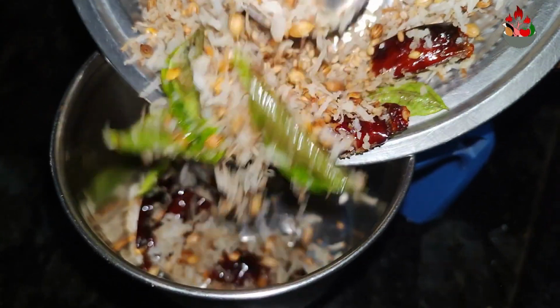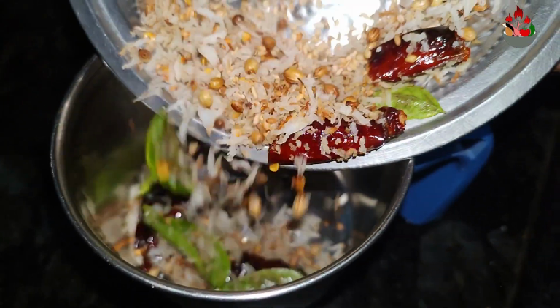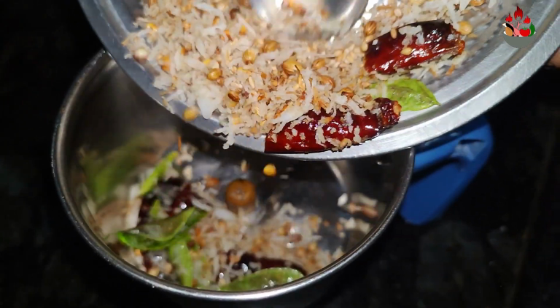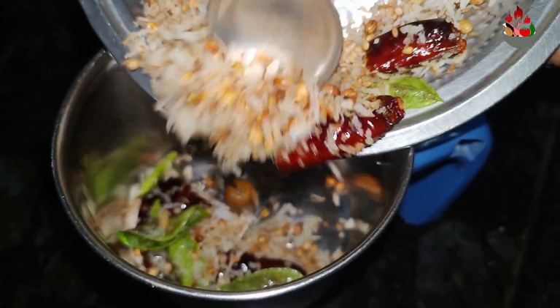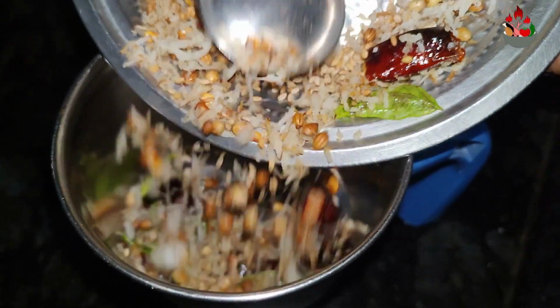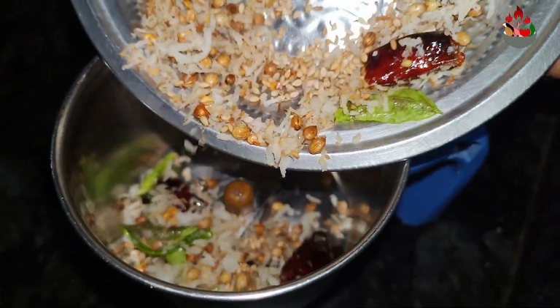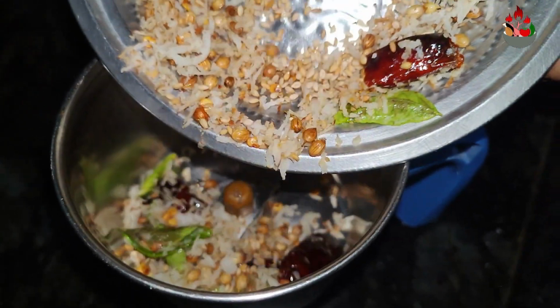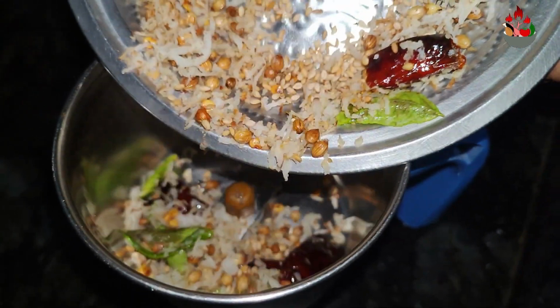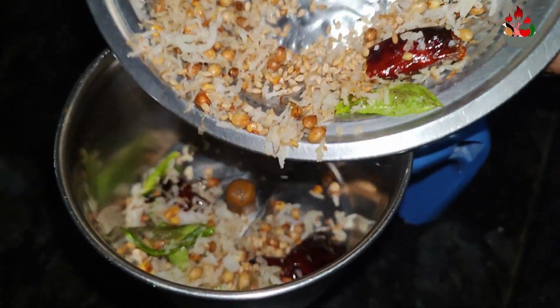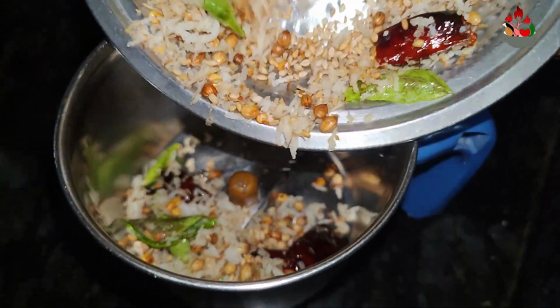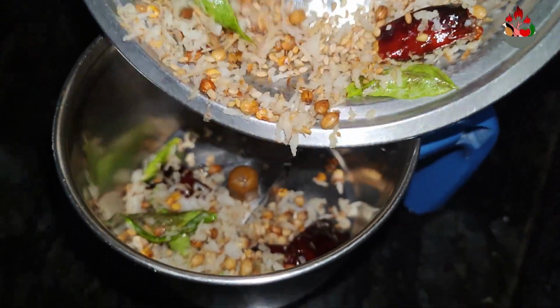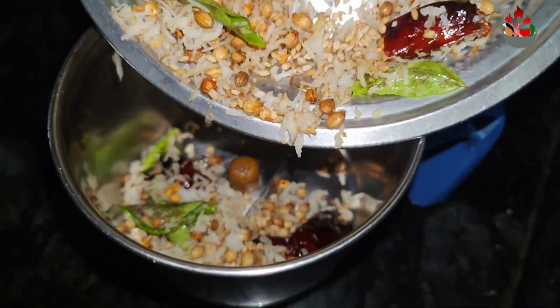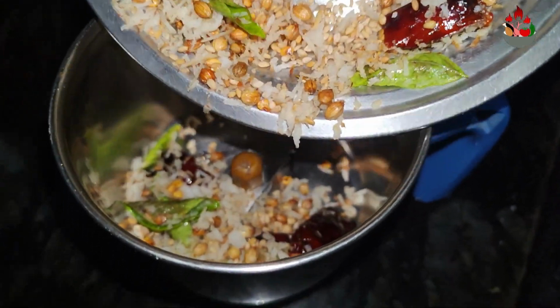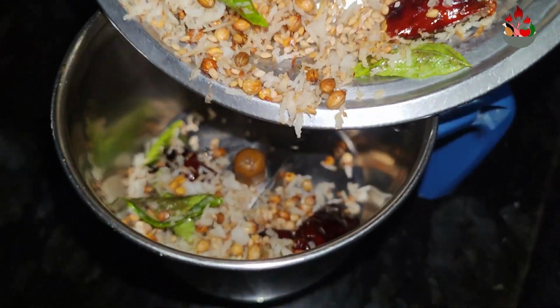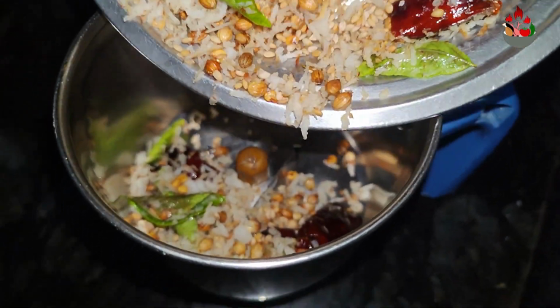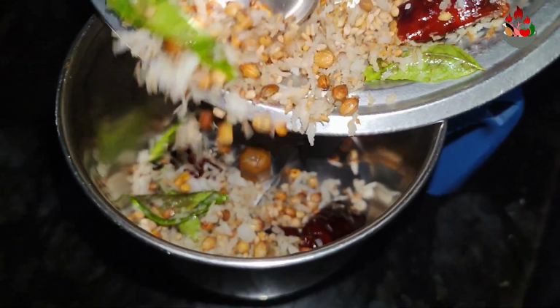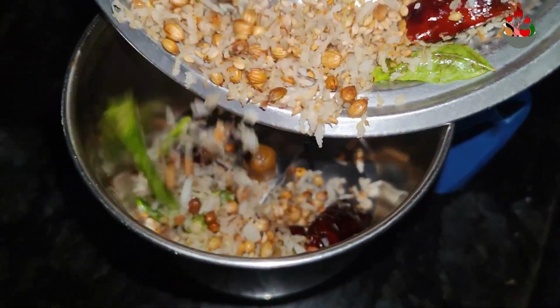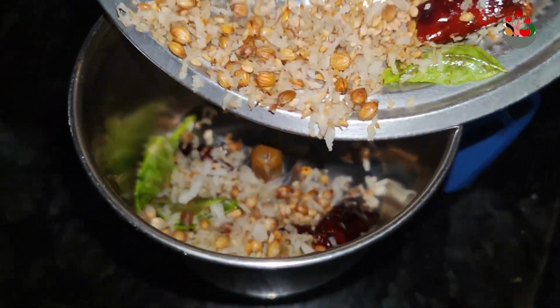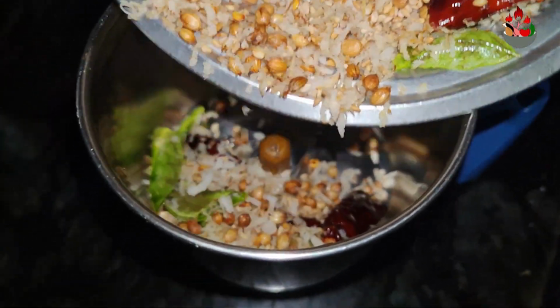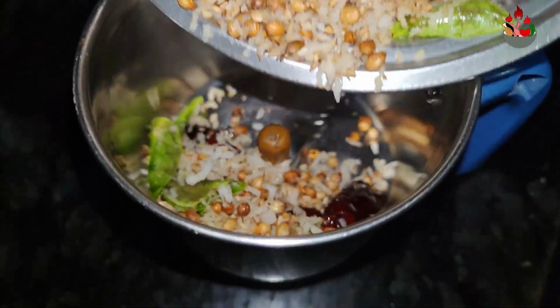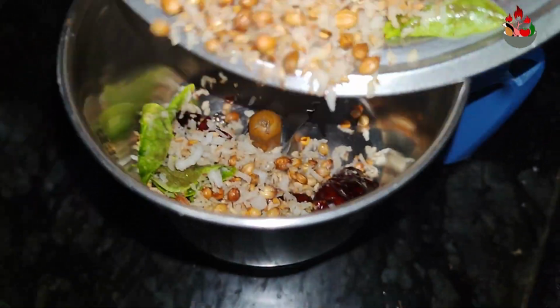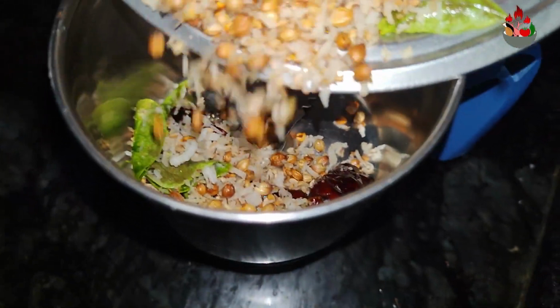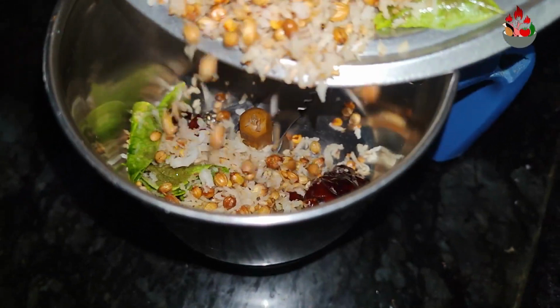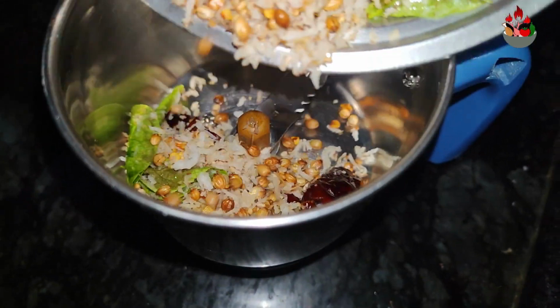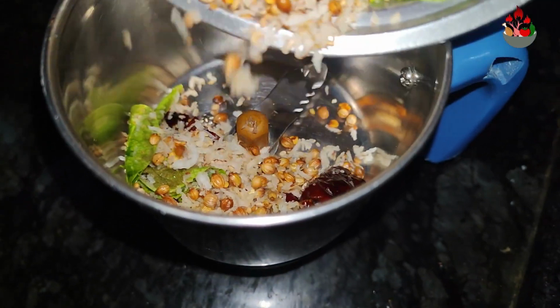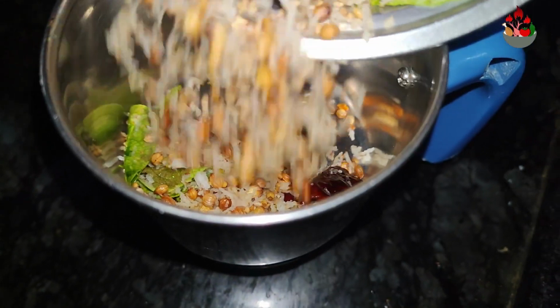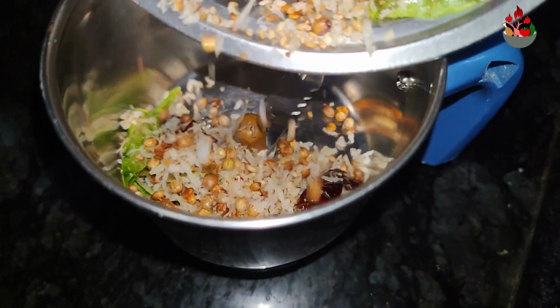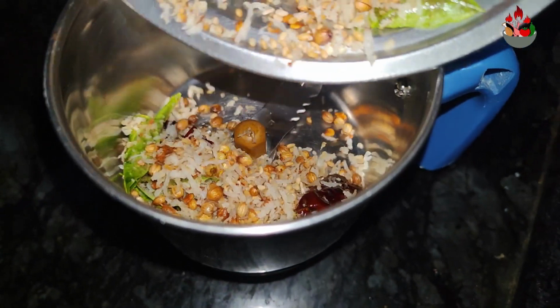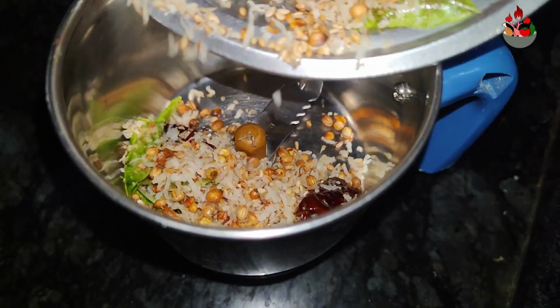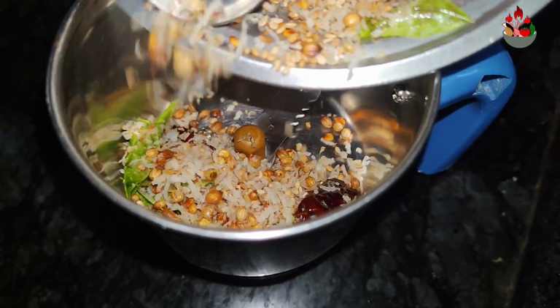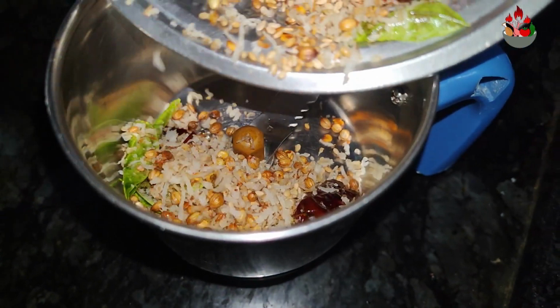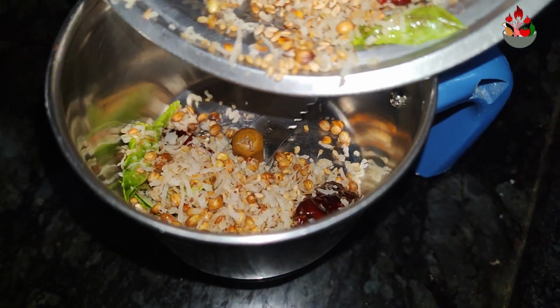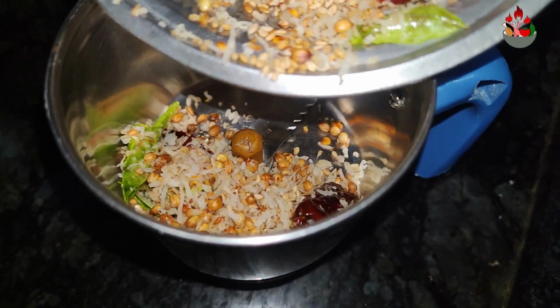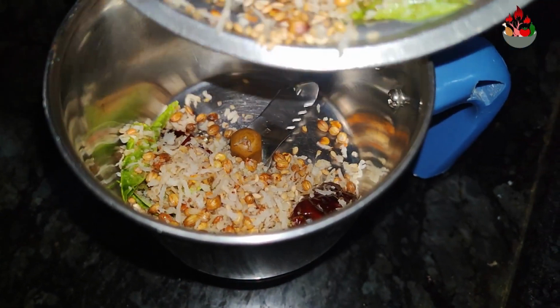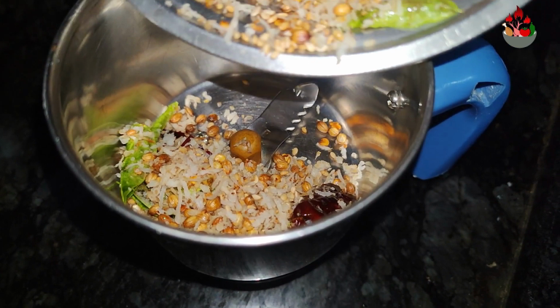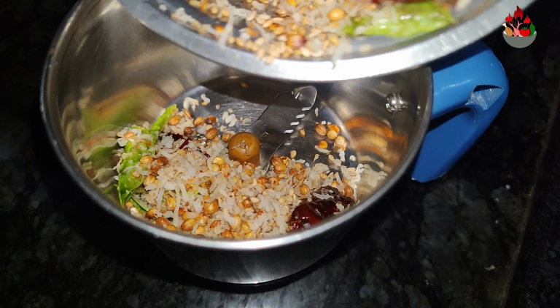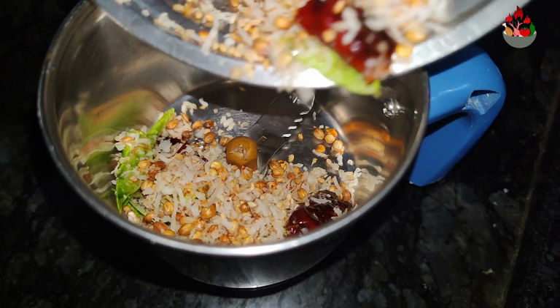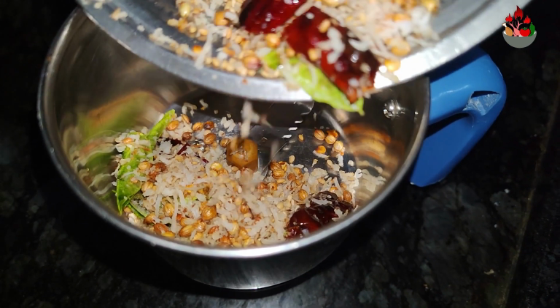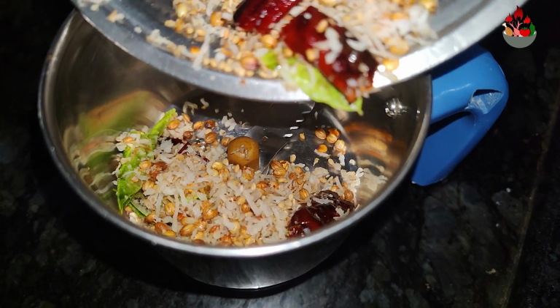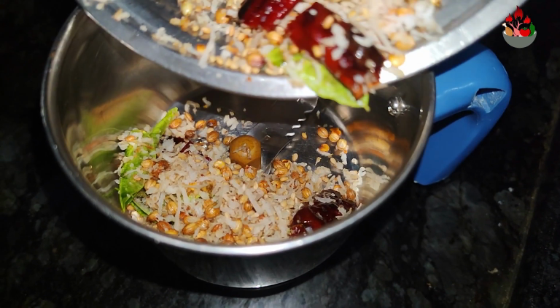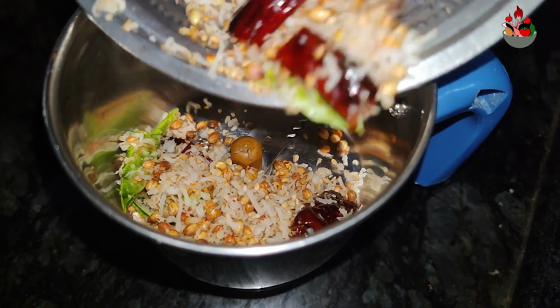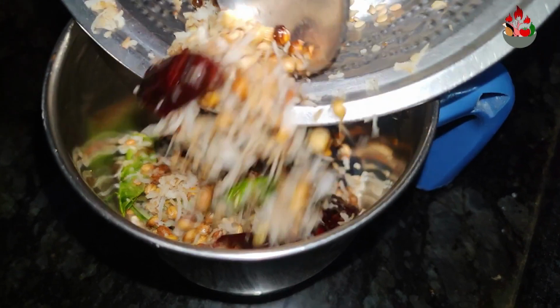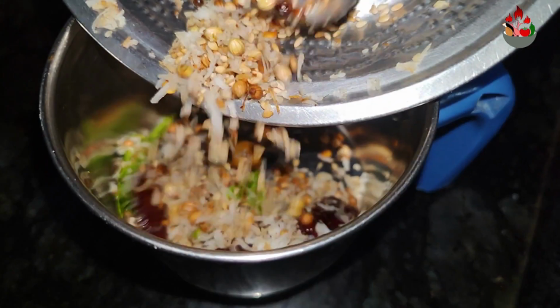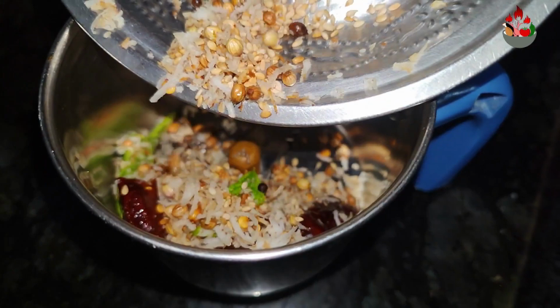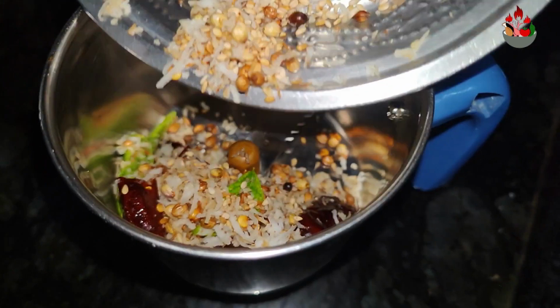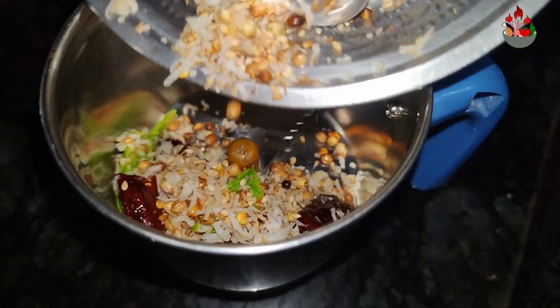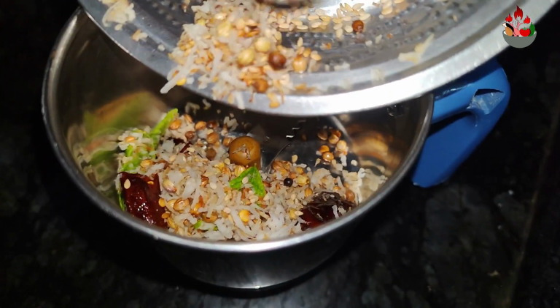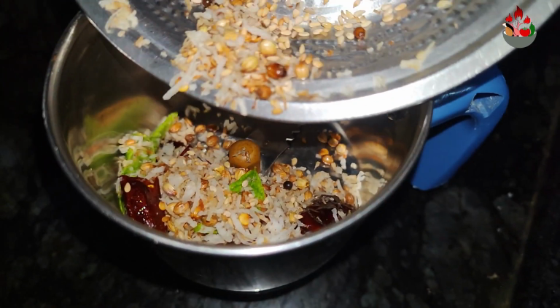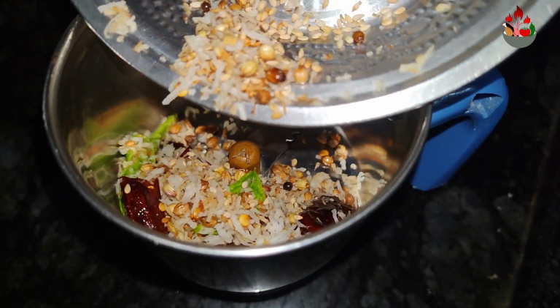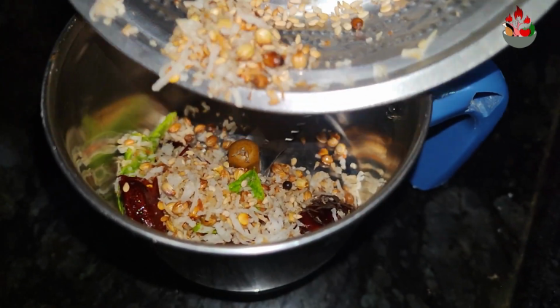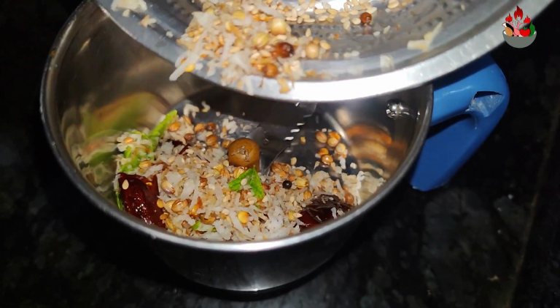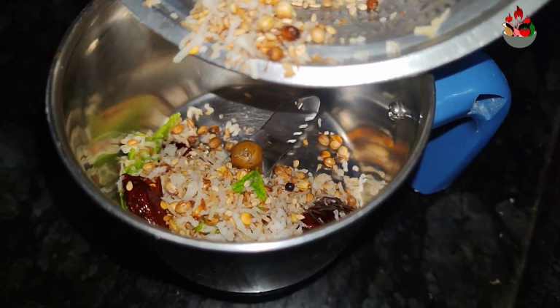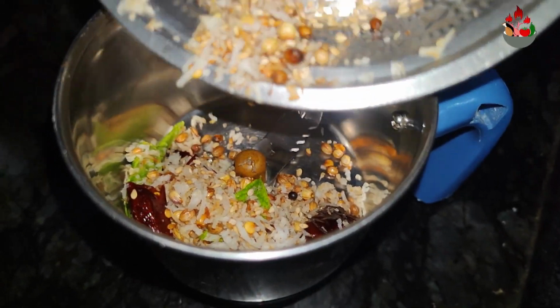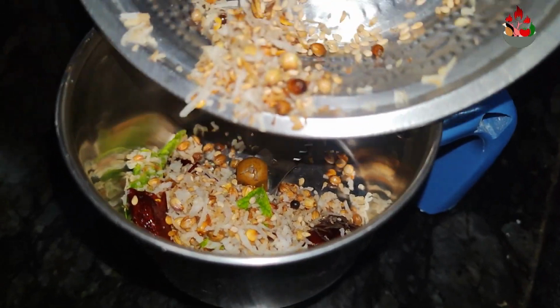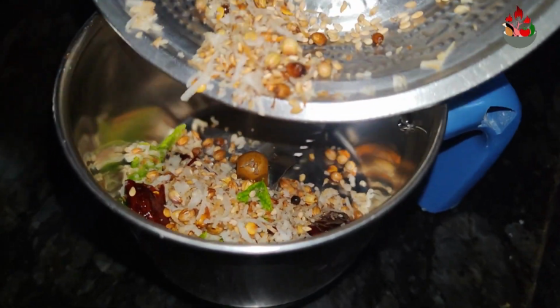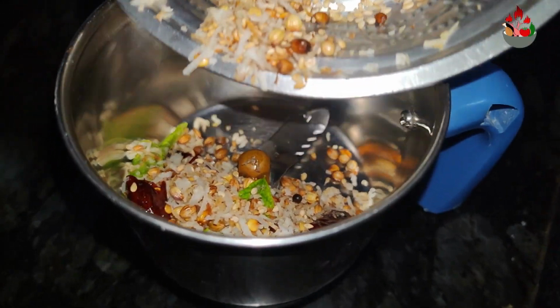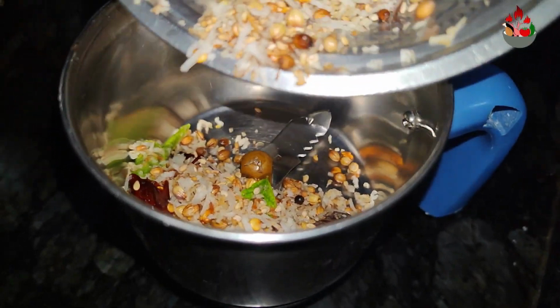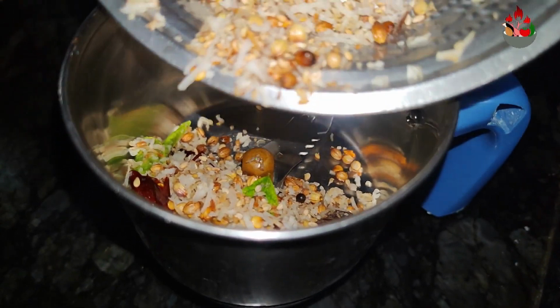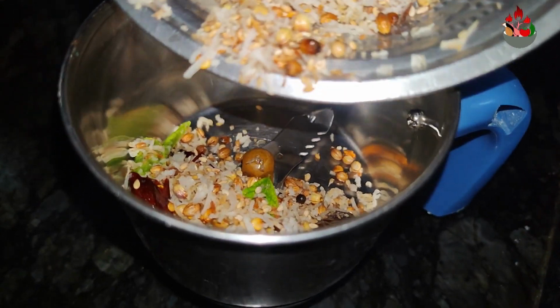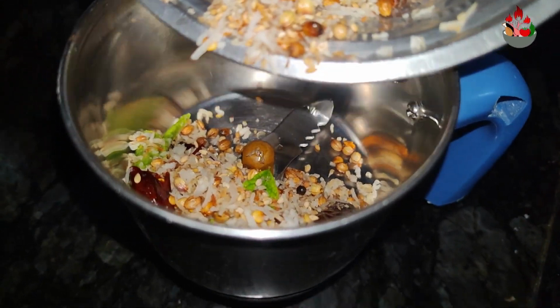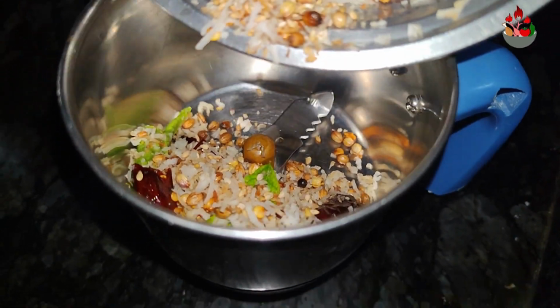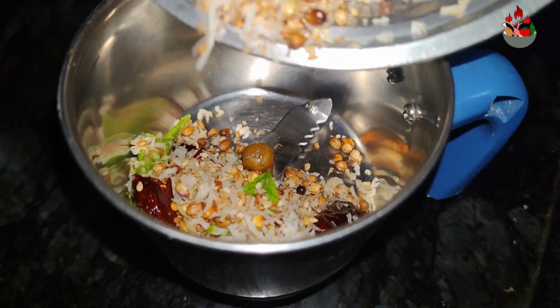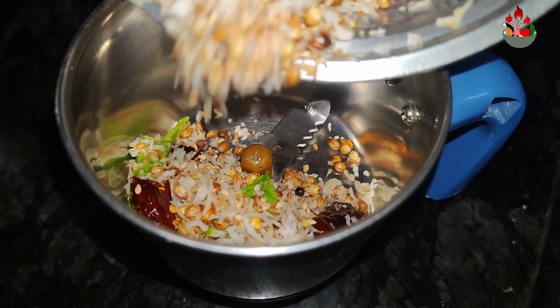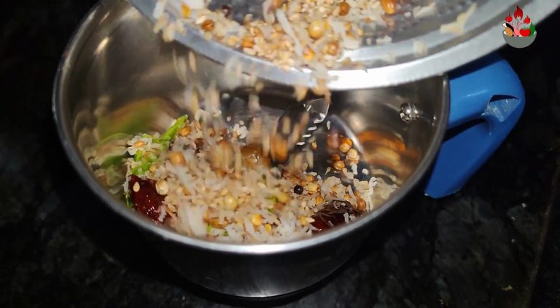Now, transfer the cooled ingredients to a mixer. Add about half a cup of water and grind it to a thick paste.